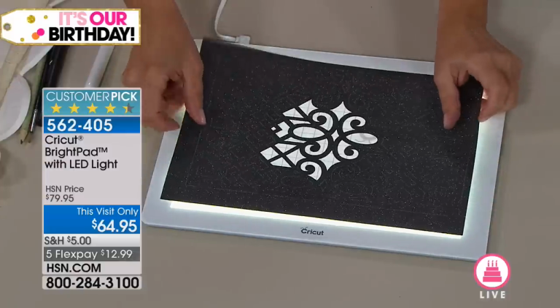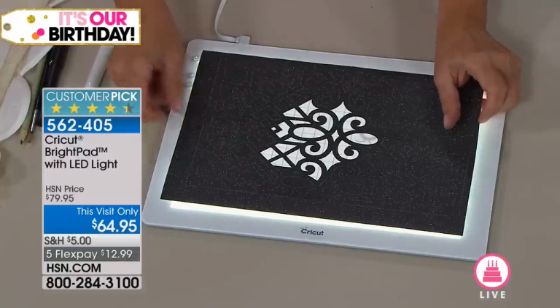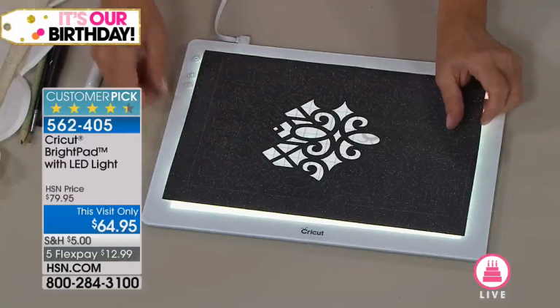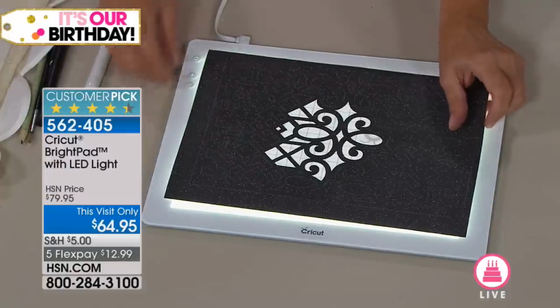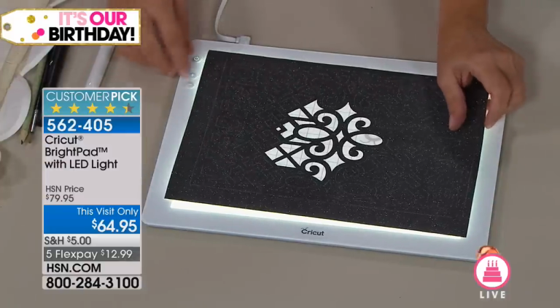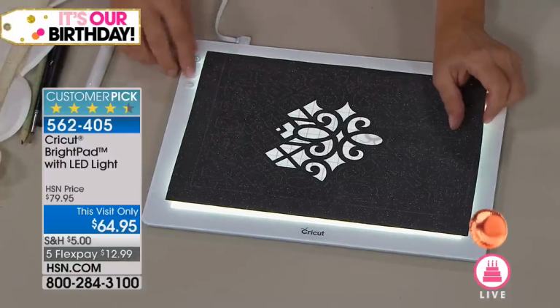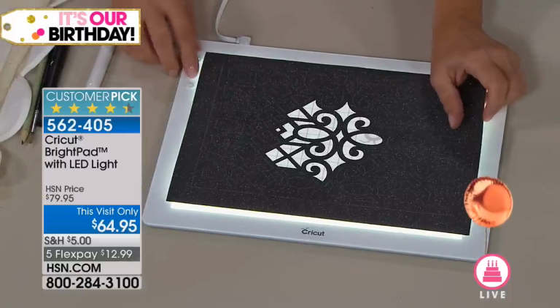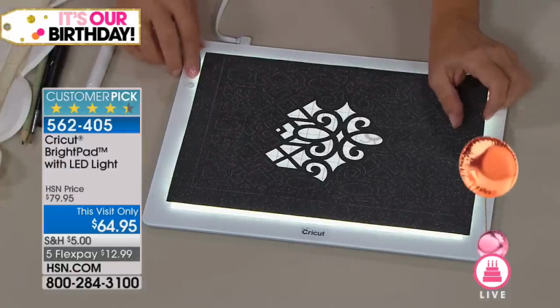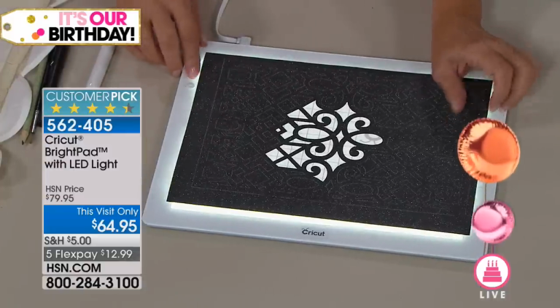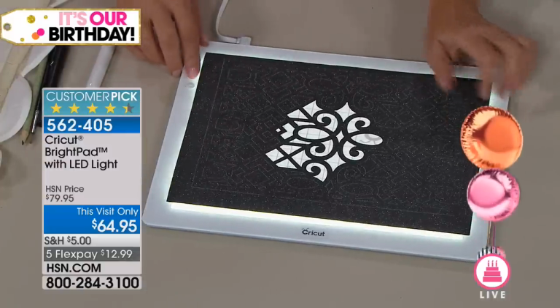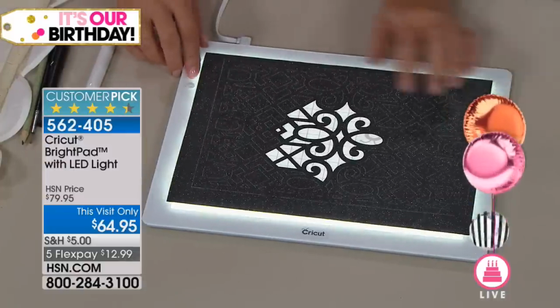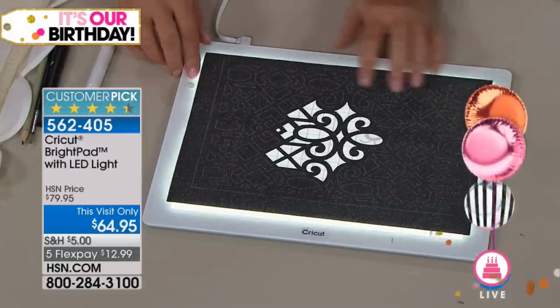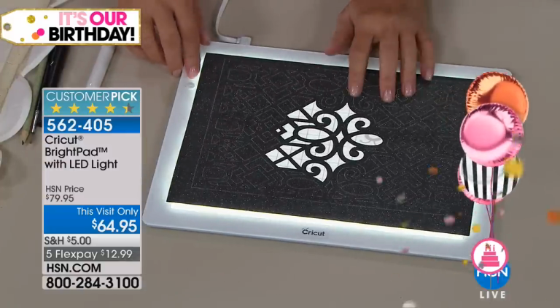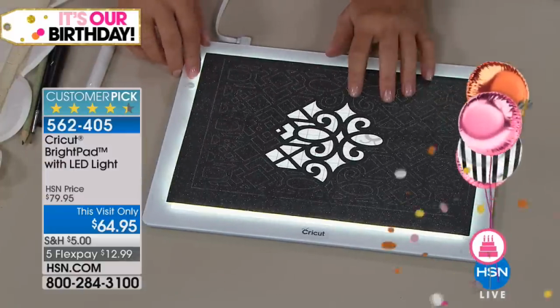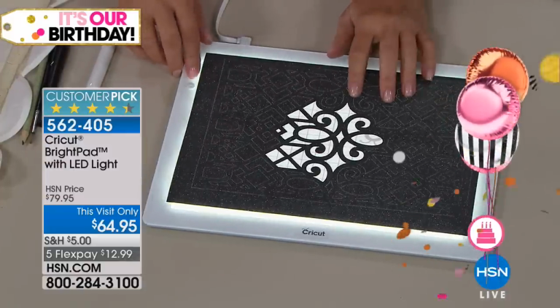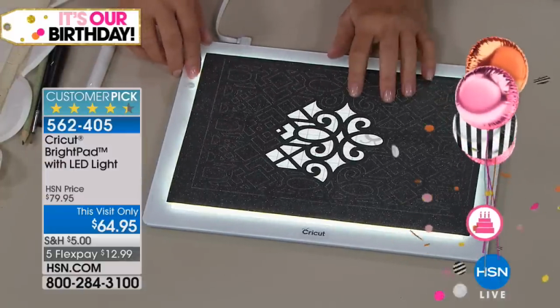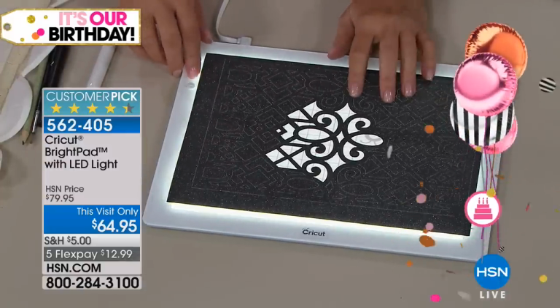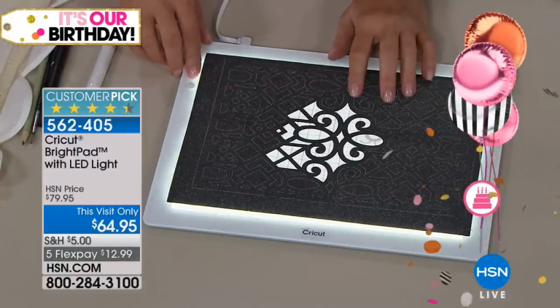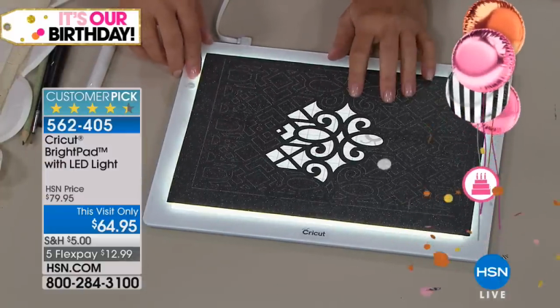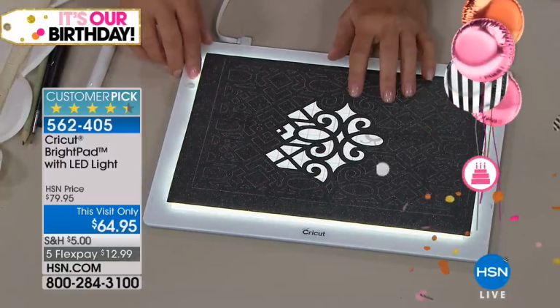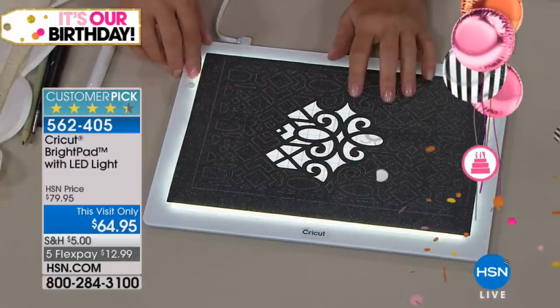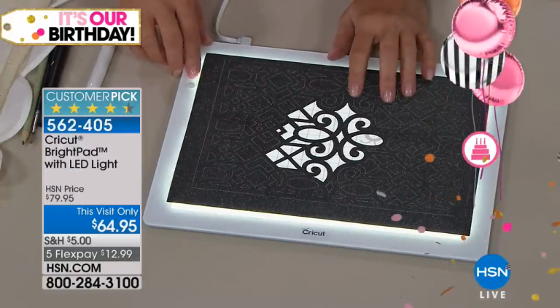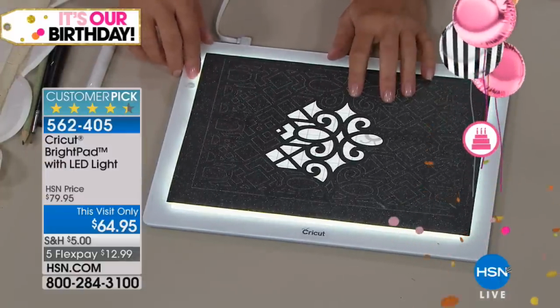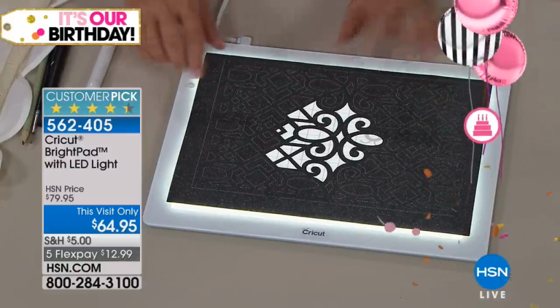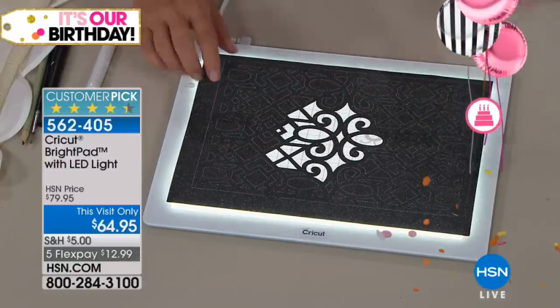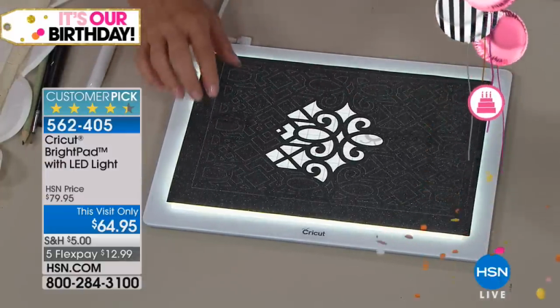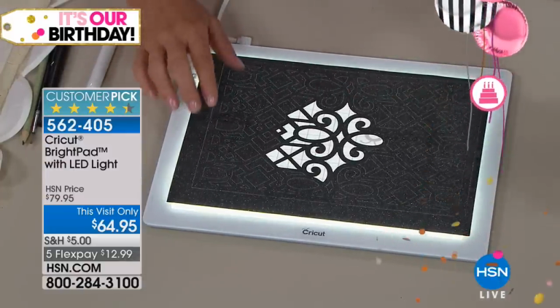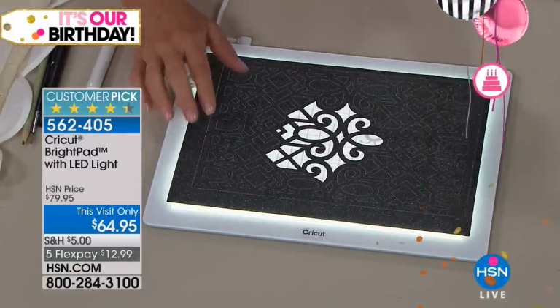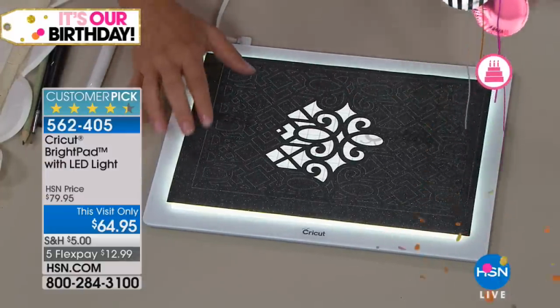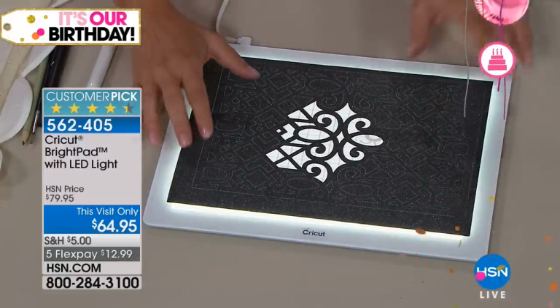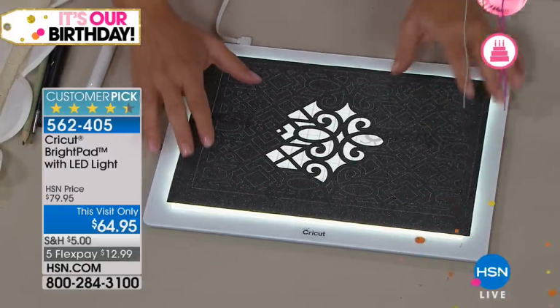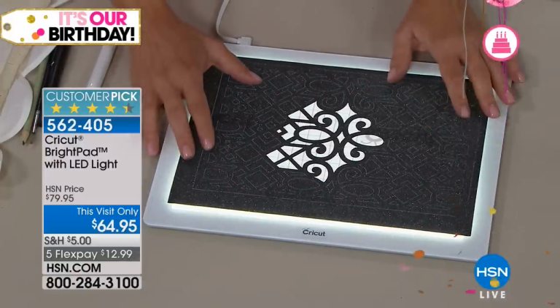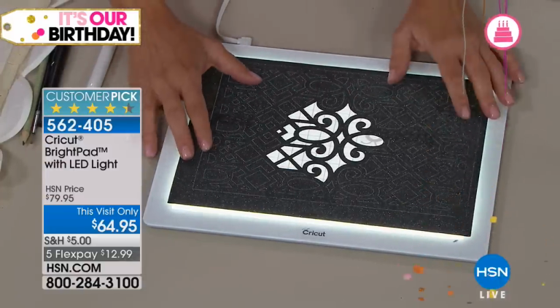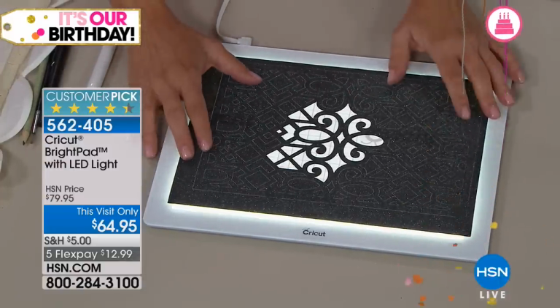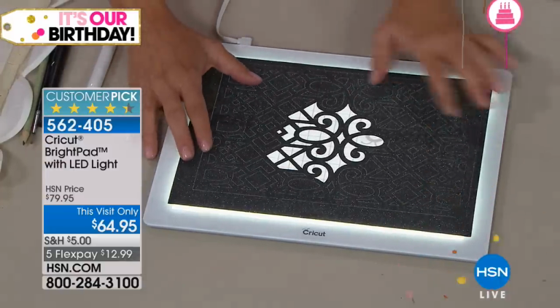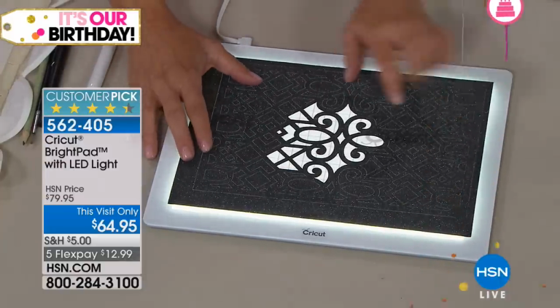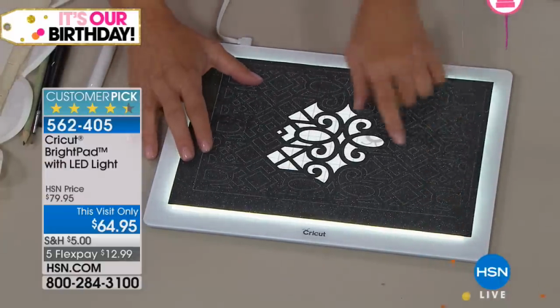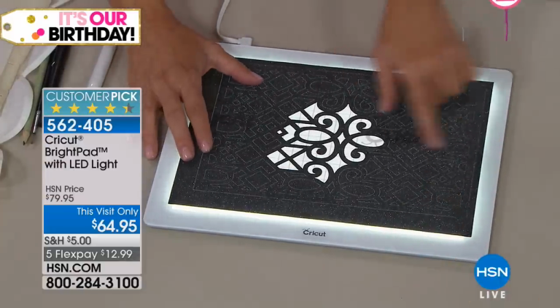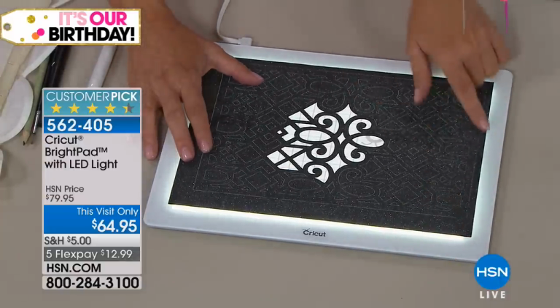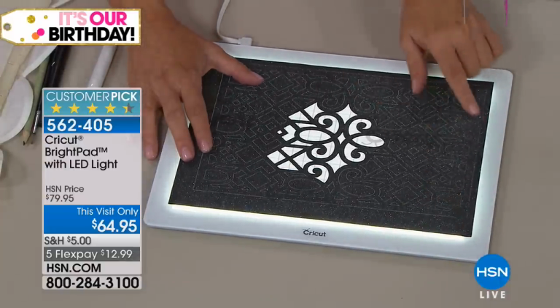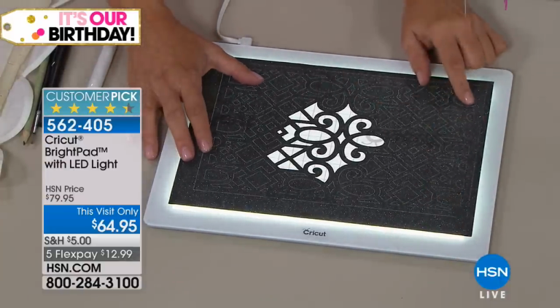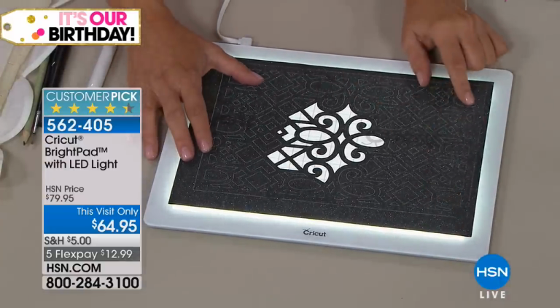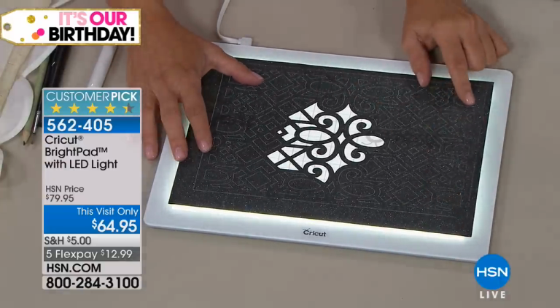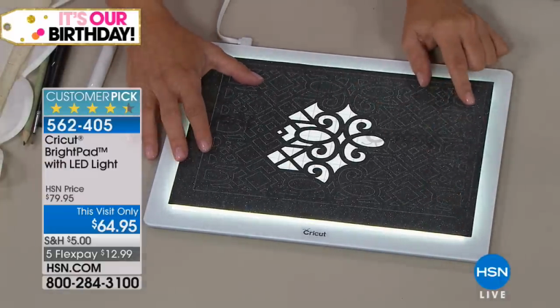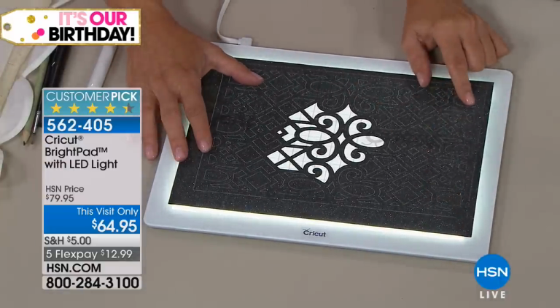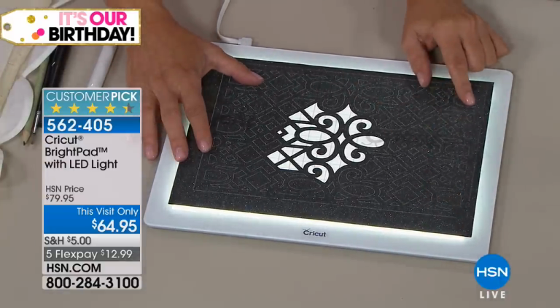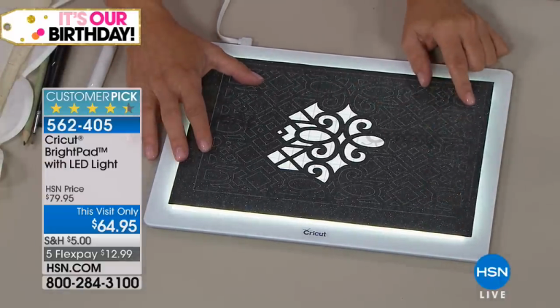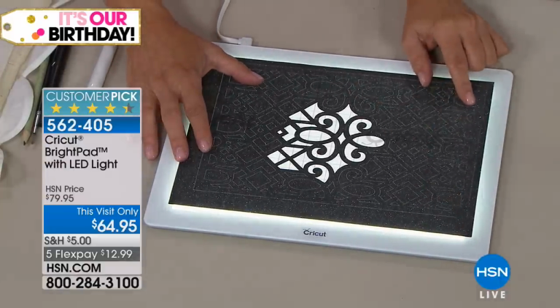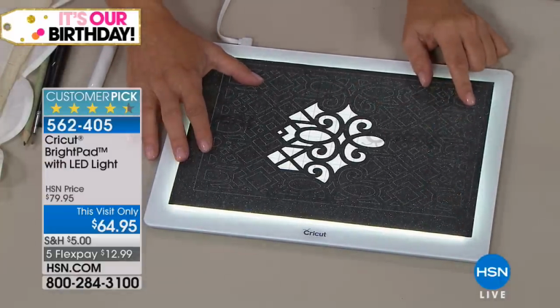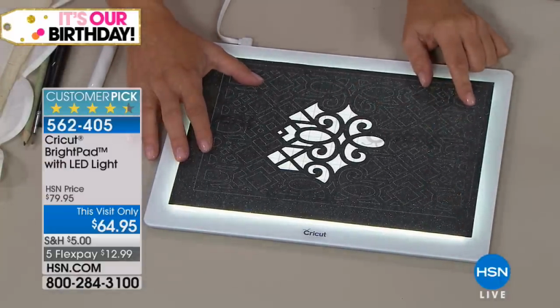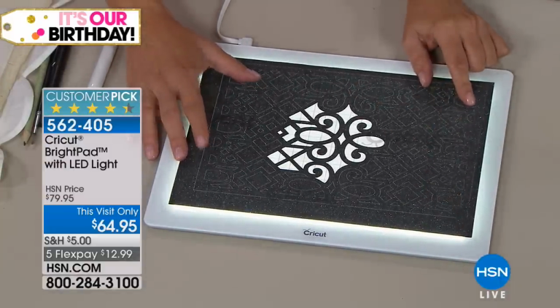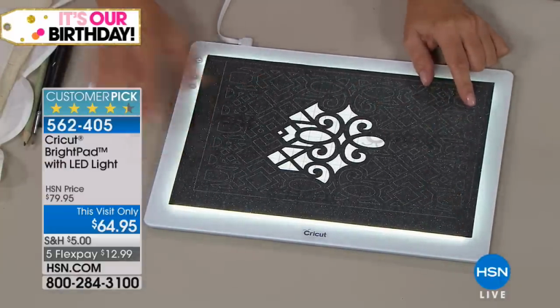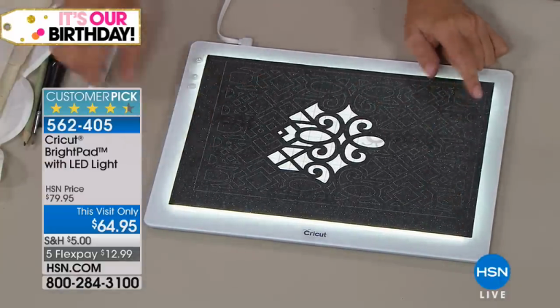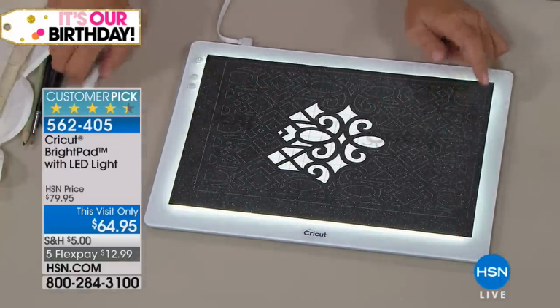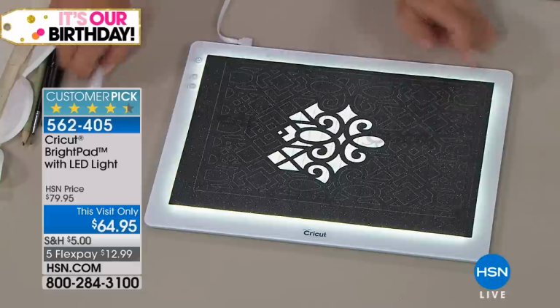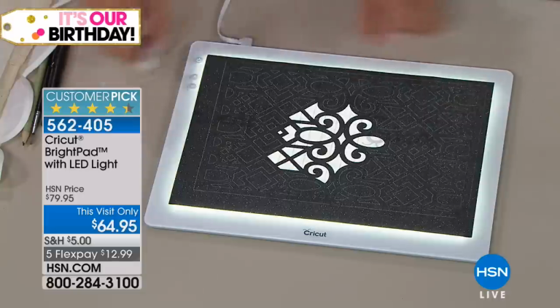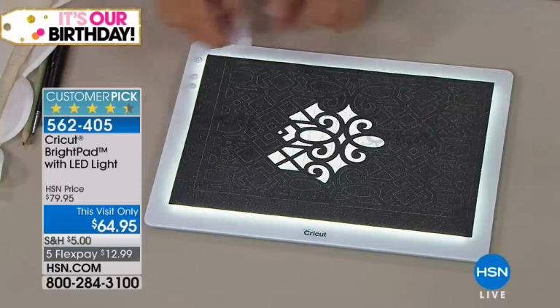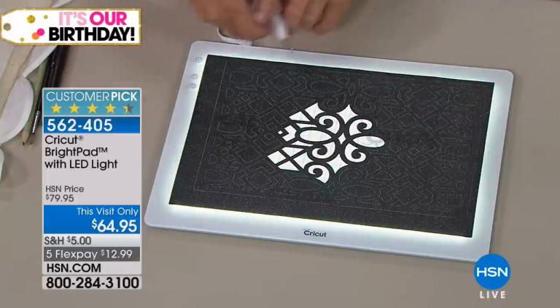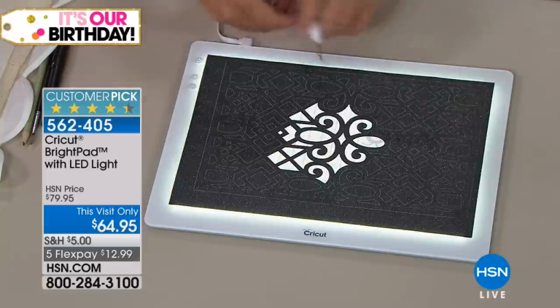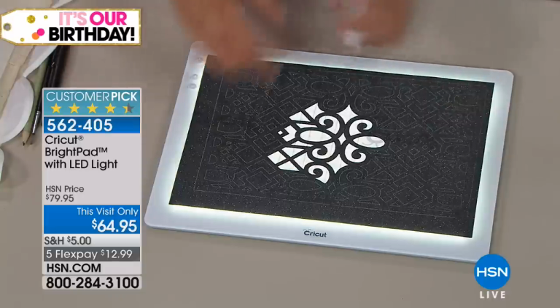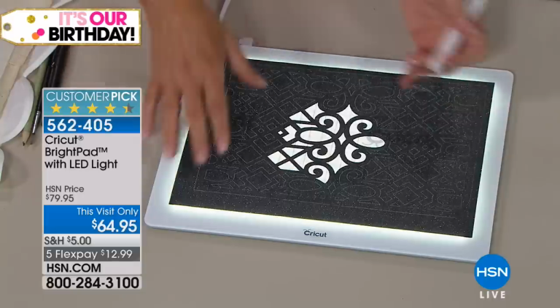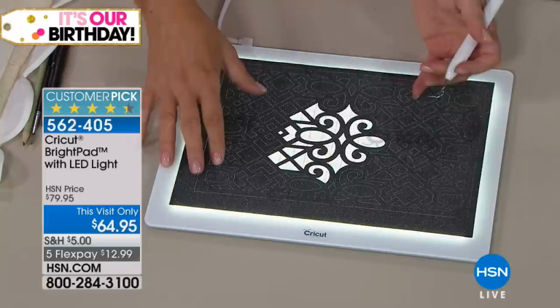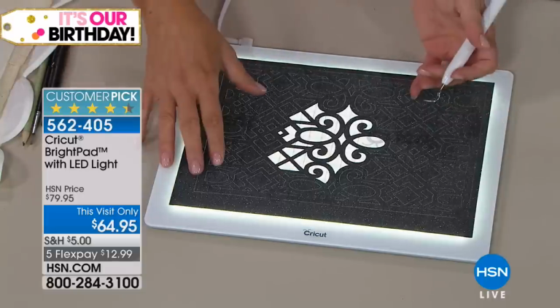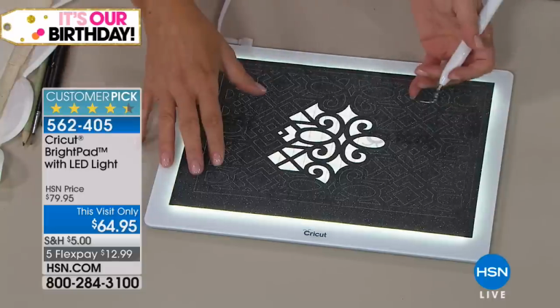What's really unique was that glitter vinyl was very difficult to weed. The machine does all this intricate cutting for you.